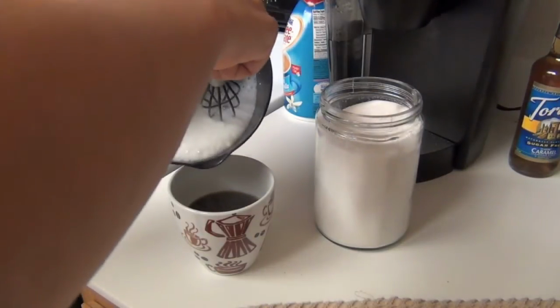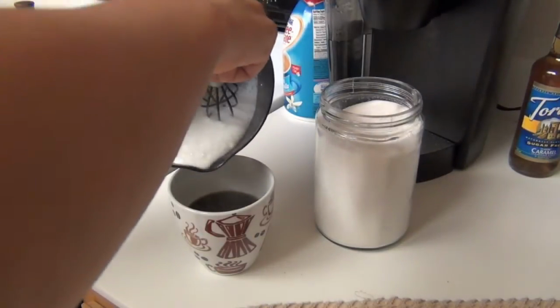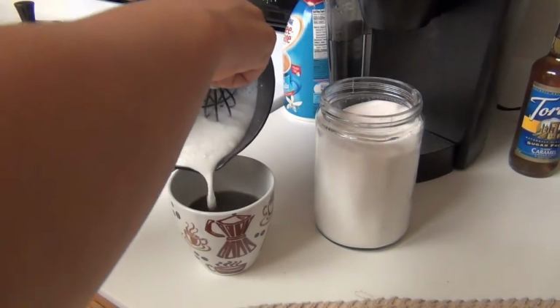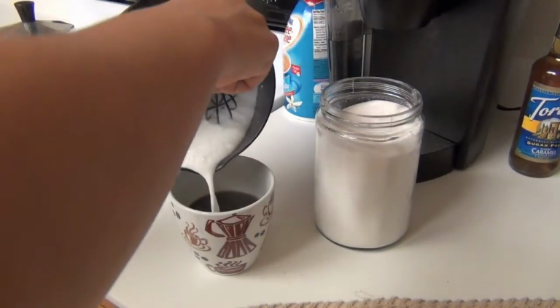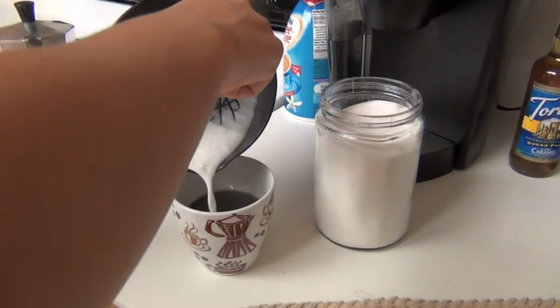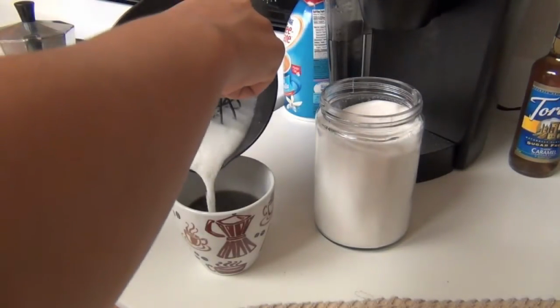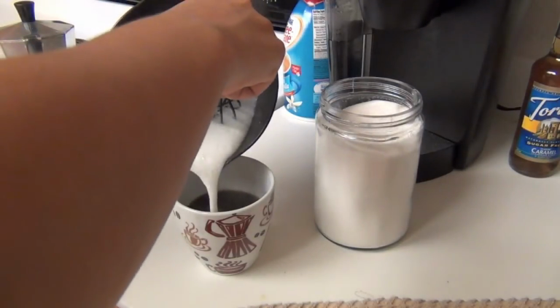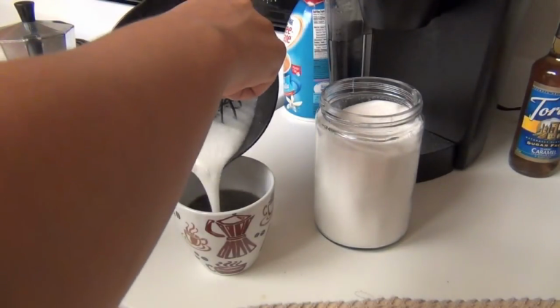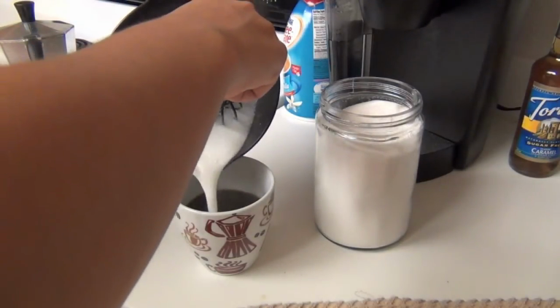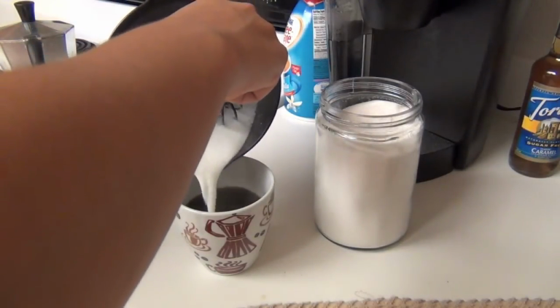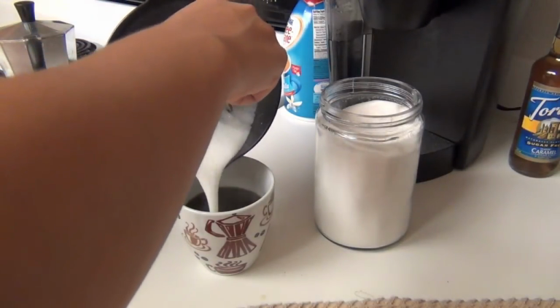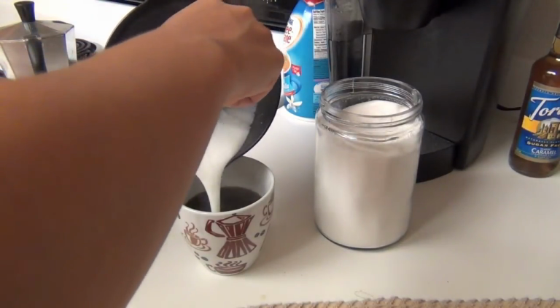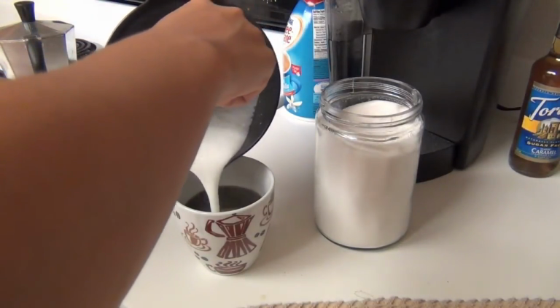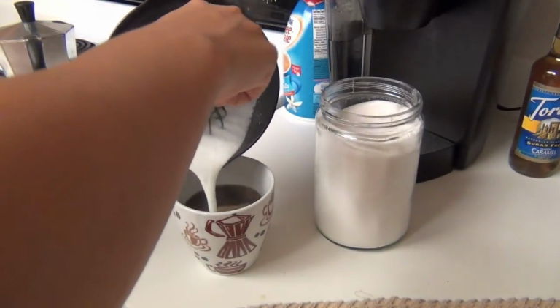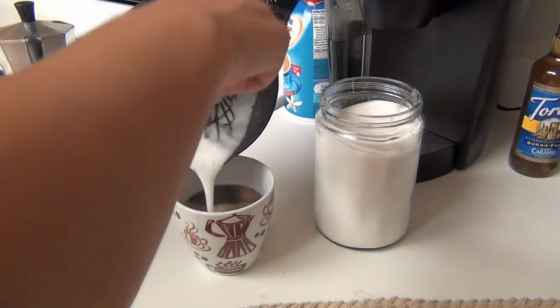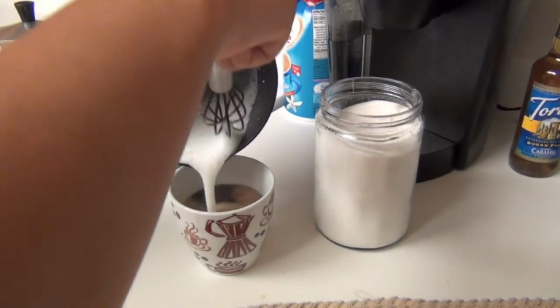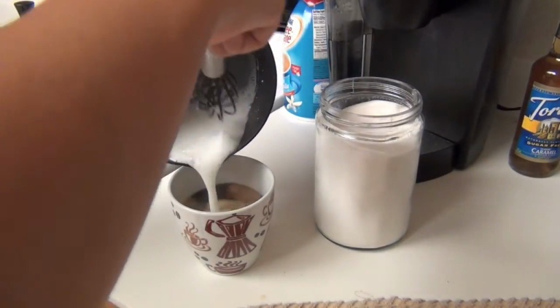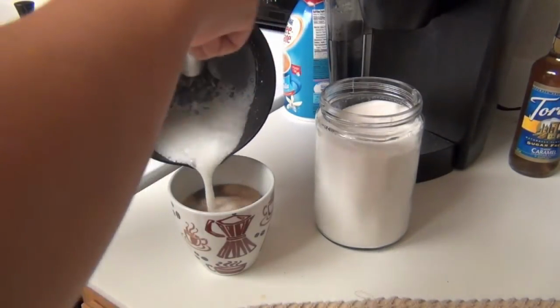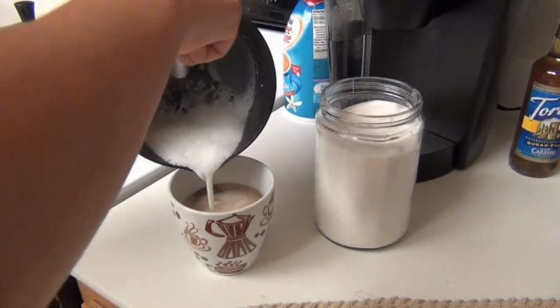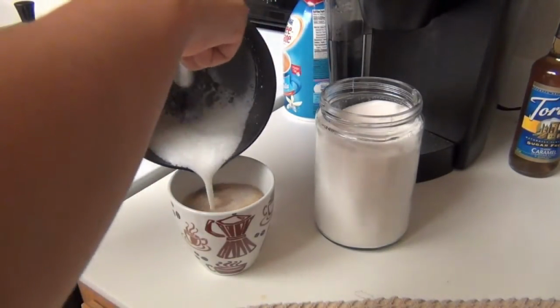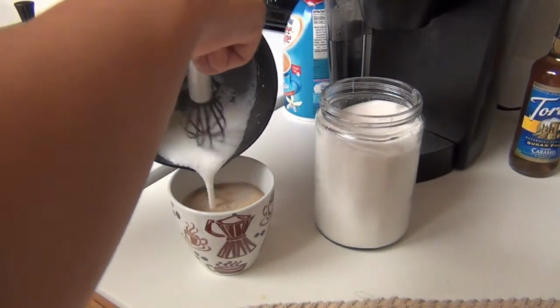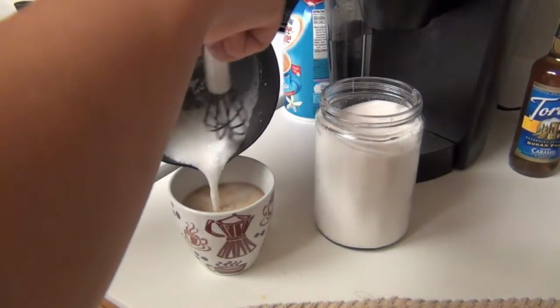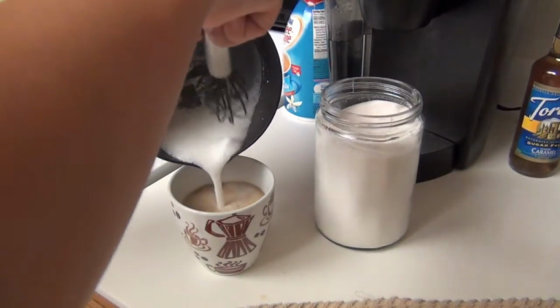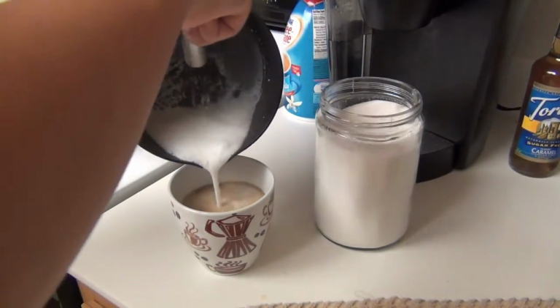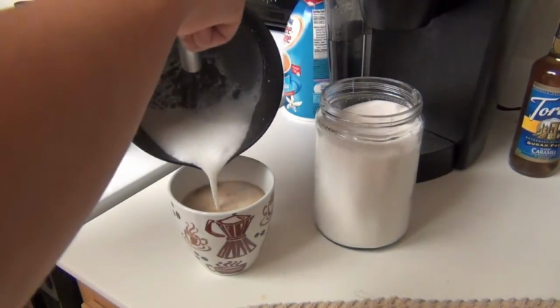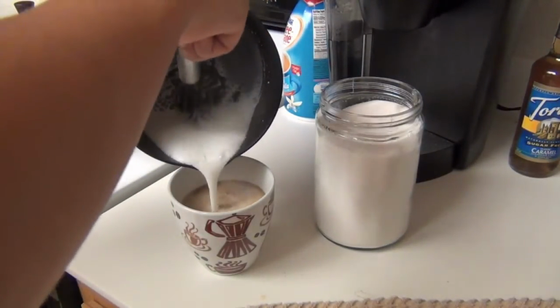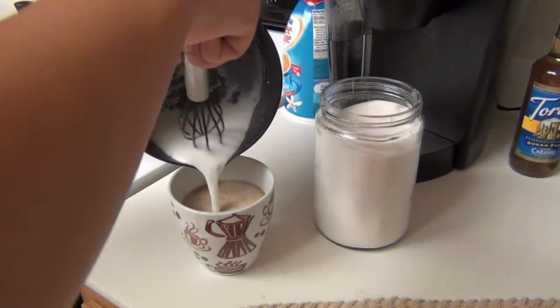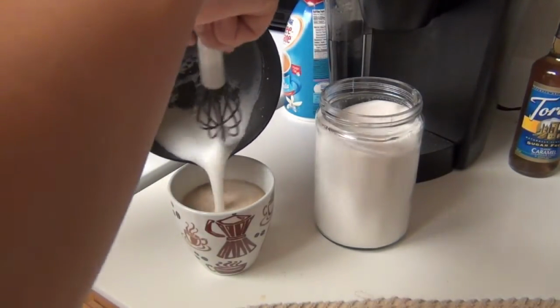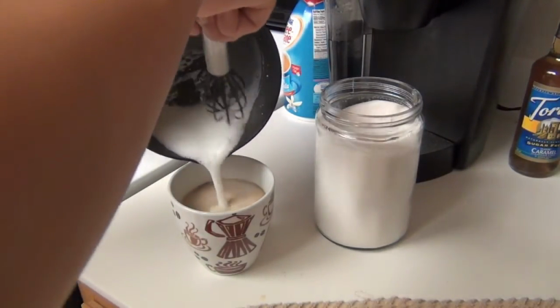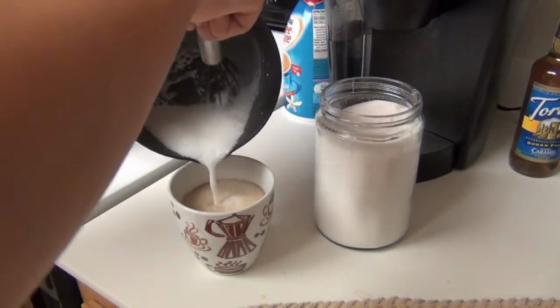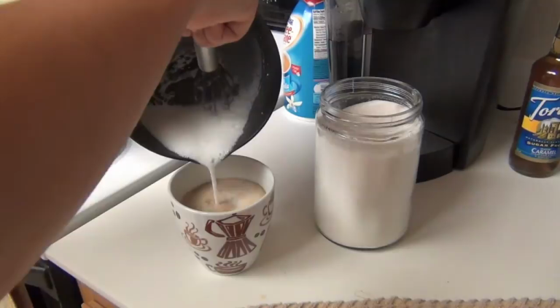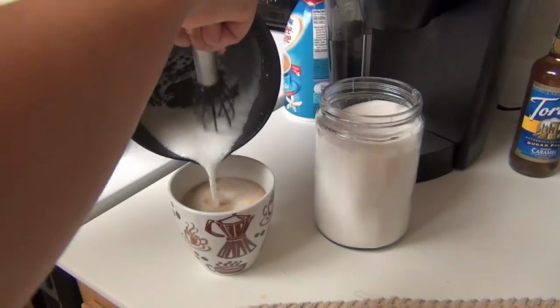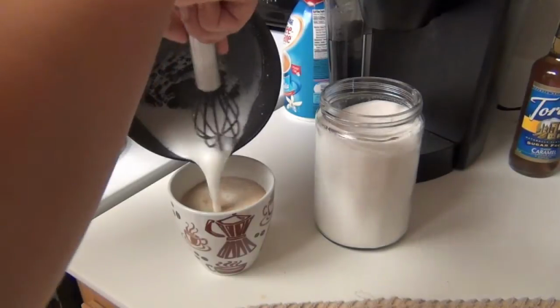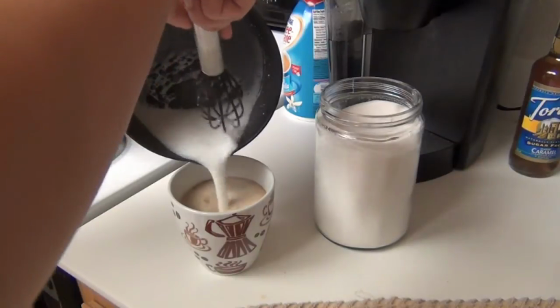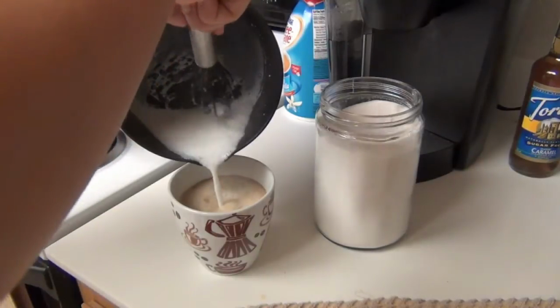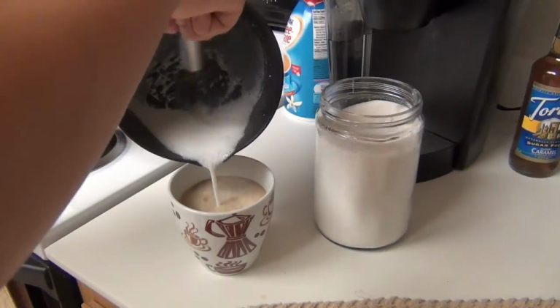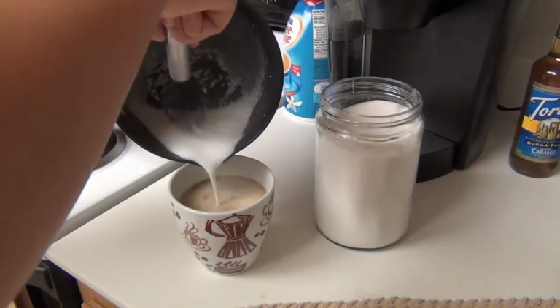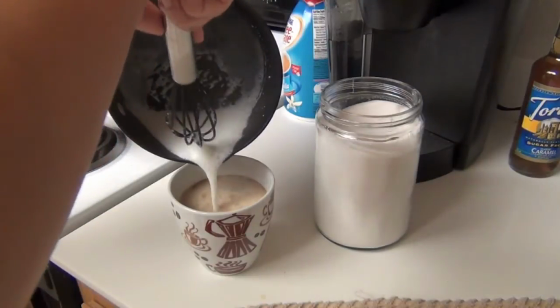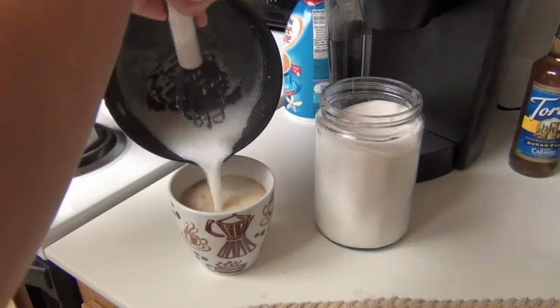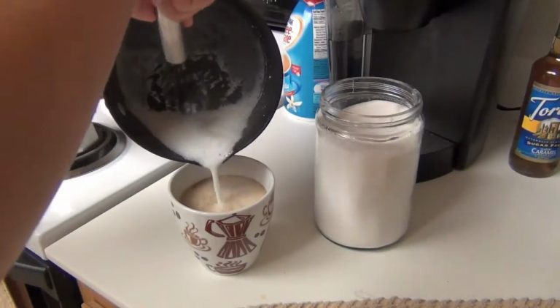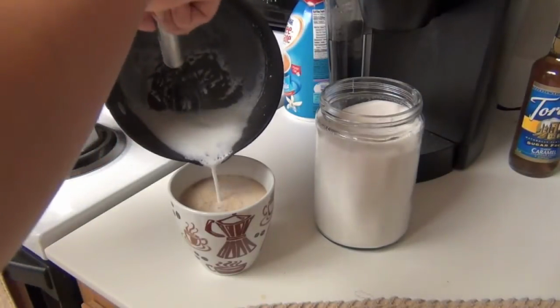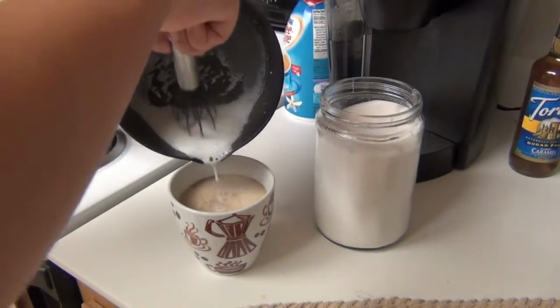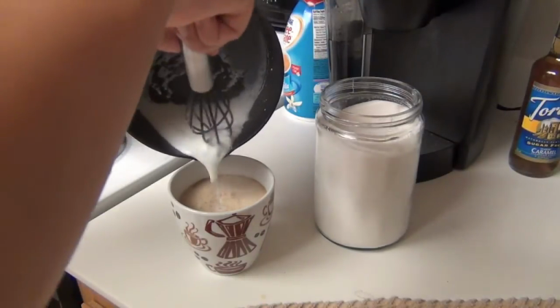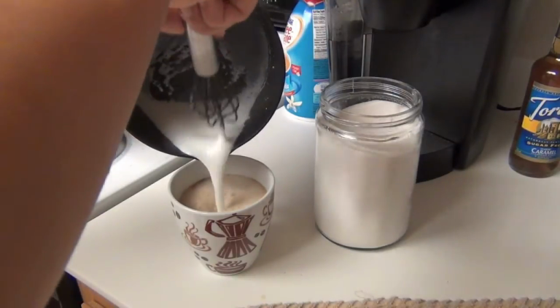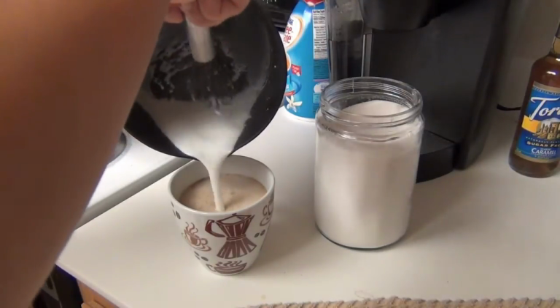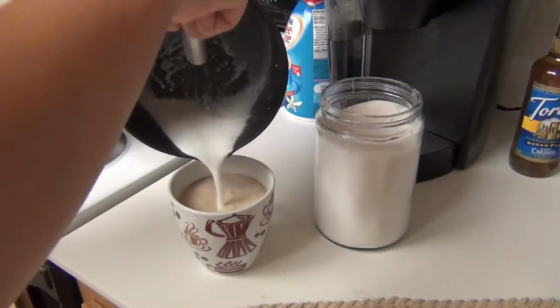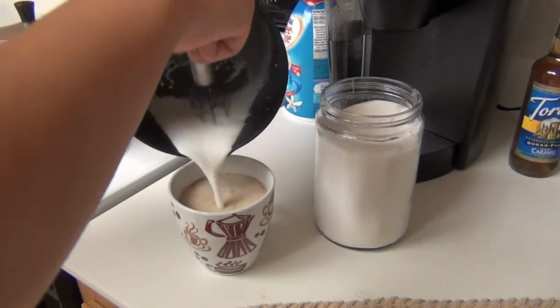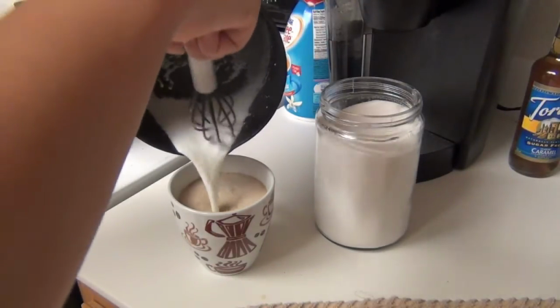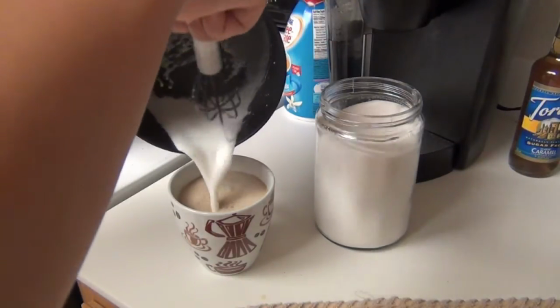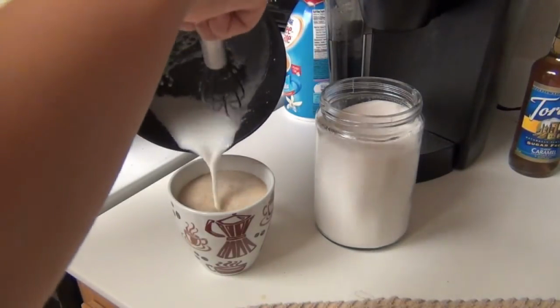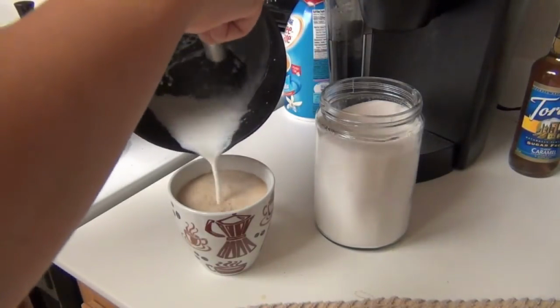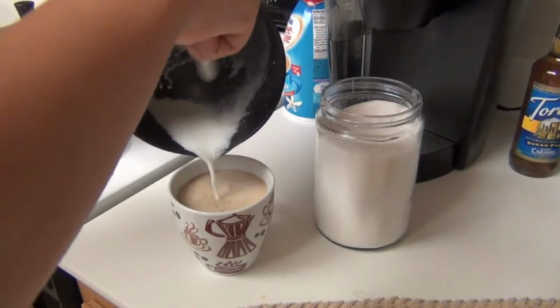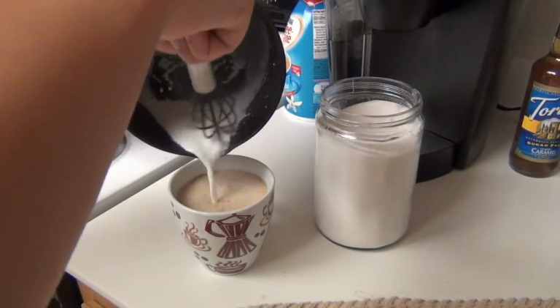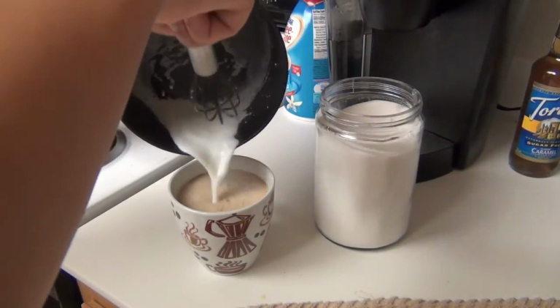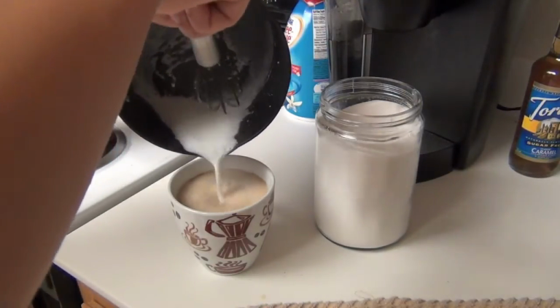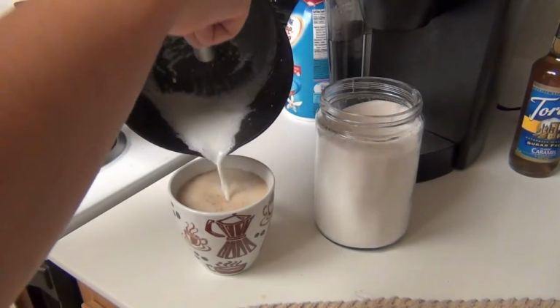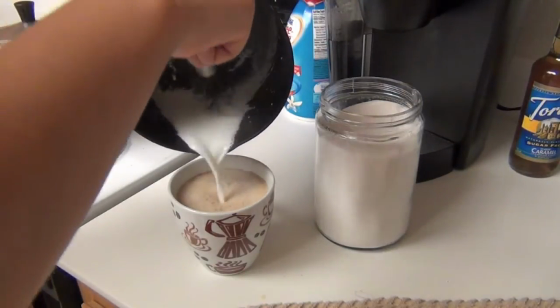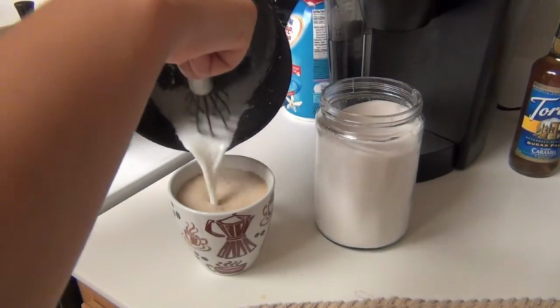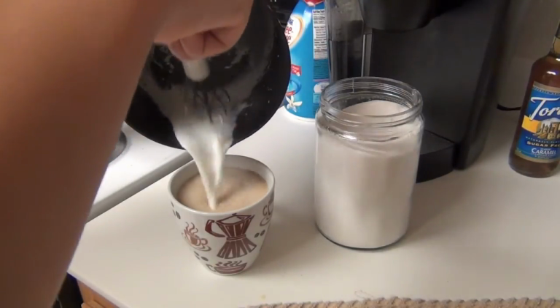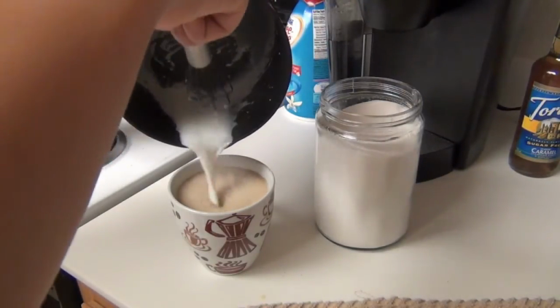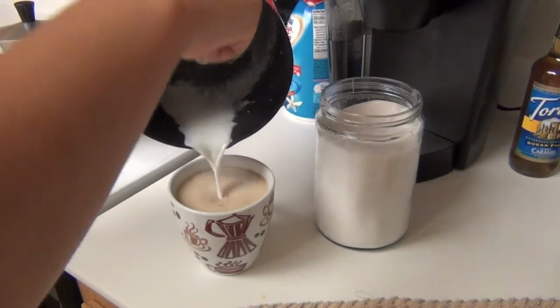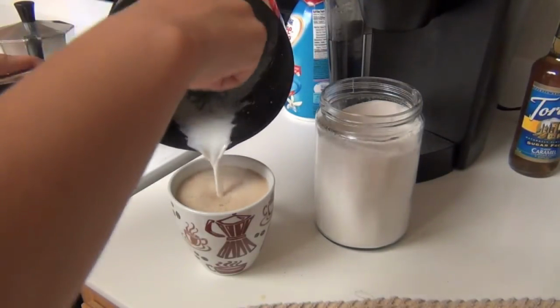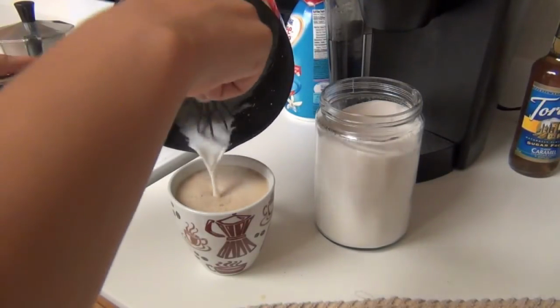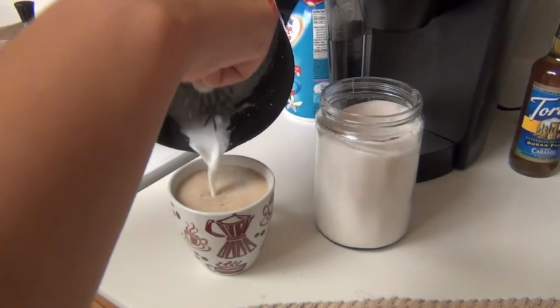Me and my mom always whisk it up — or beat it with one of those milkshake things — to make it look awesome and to make the foam get on top instead of getting lost in there. You push it in at the end.